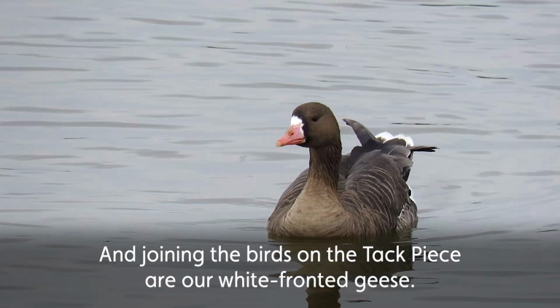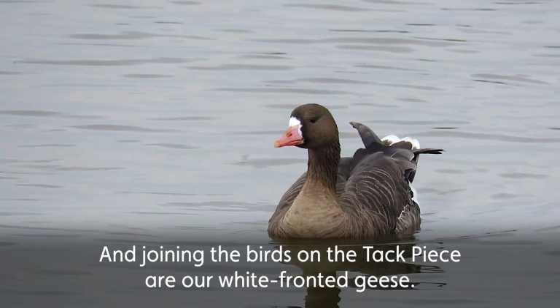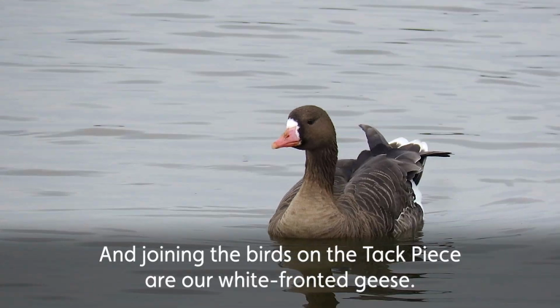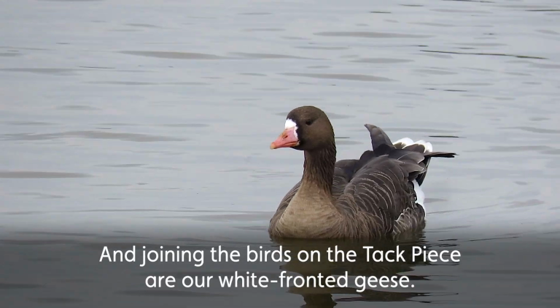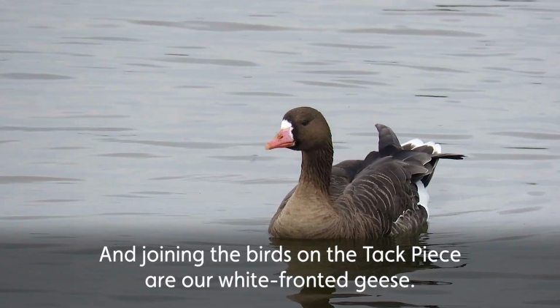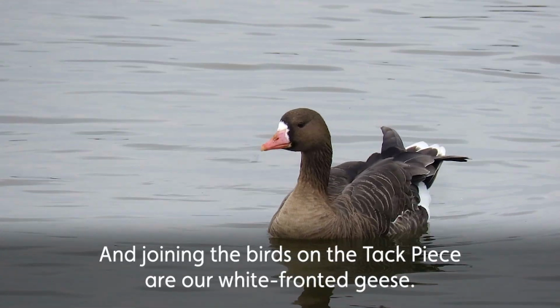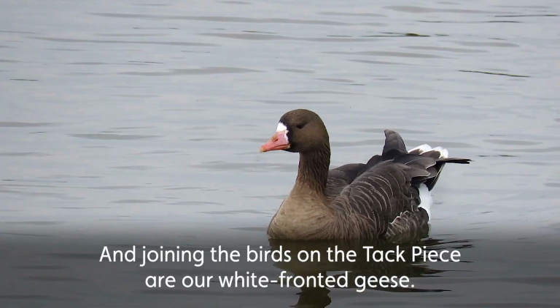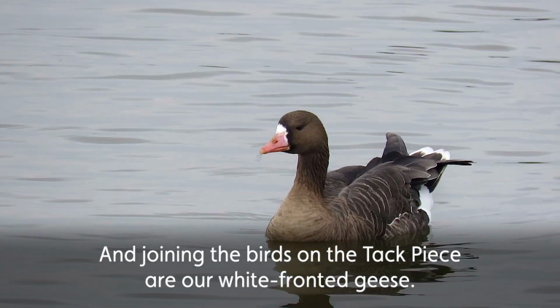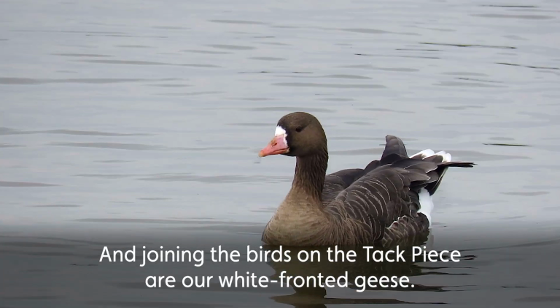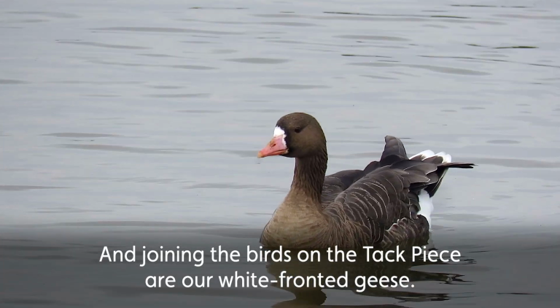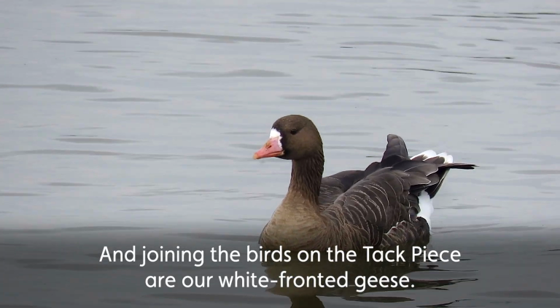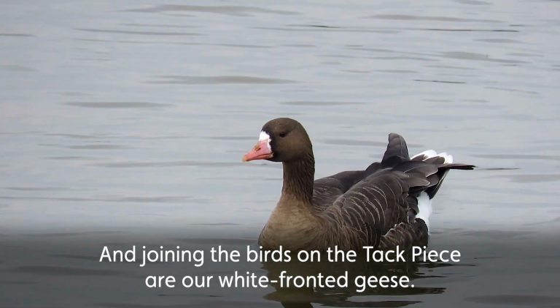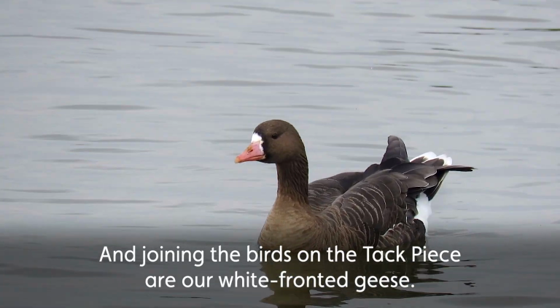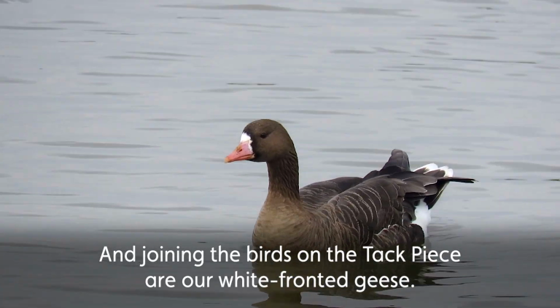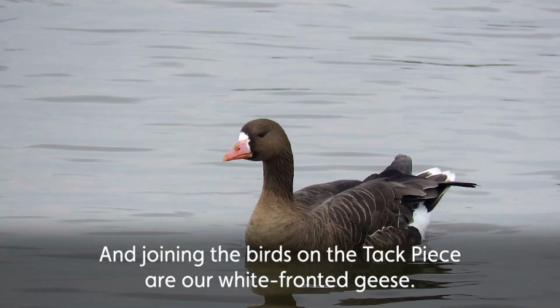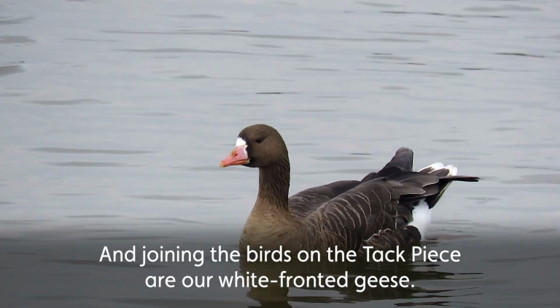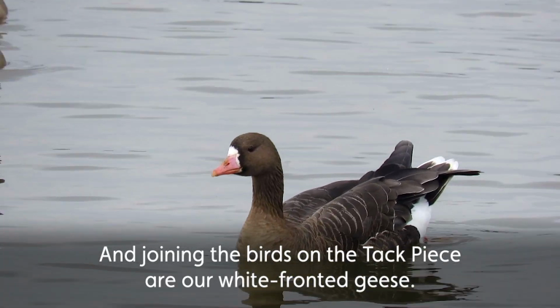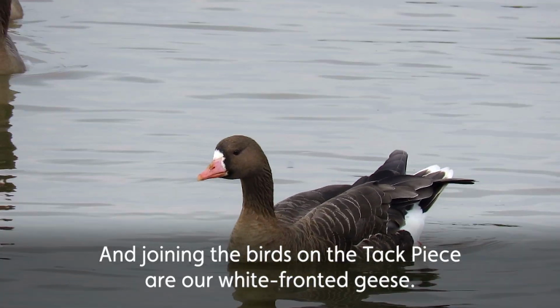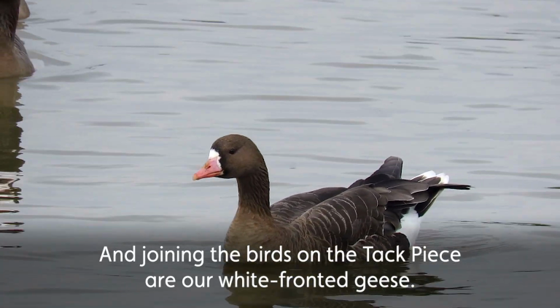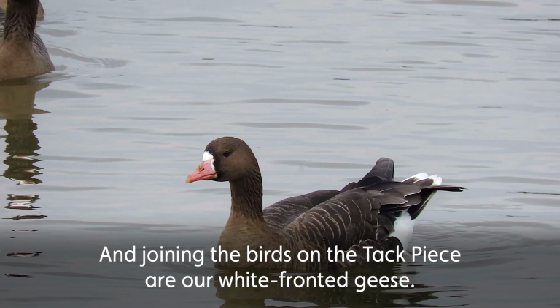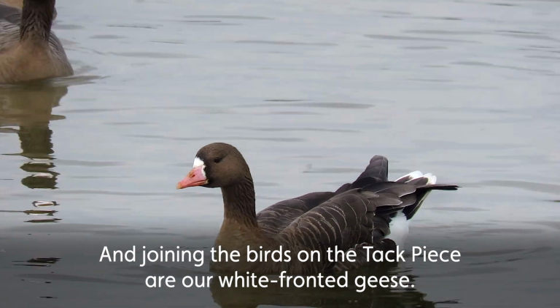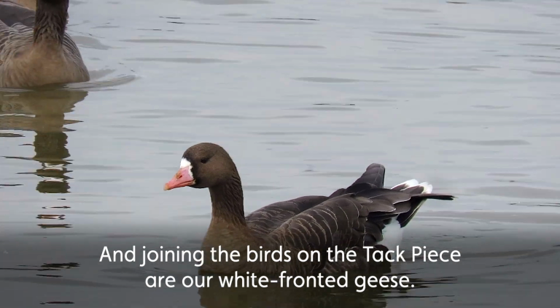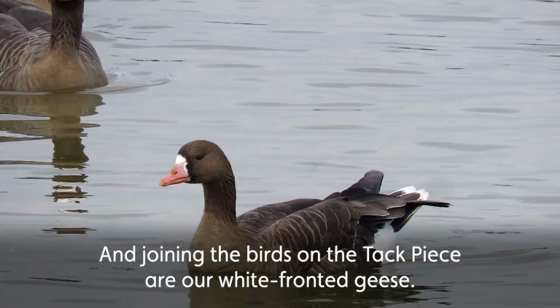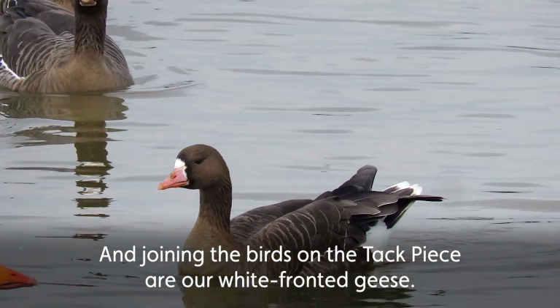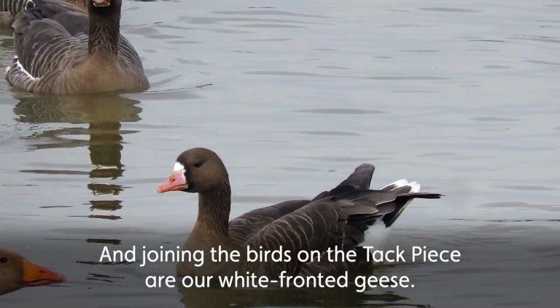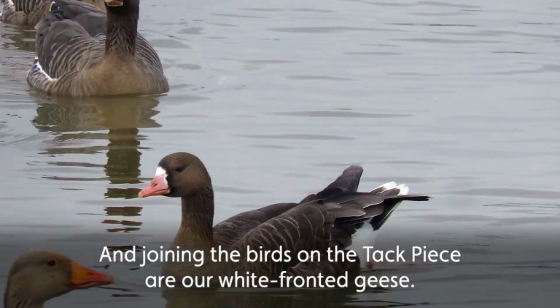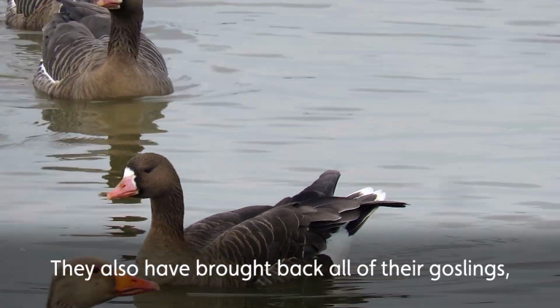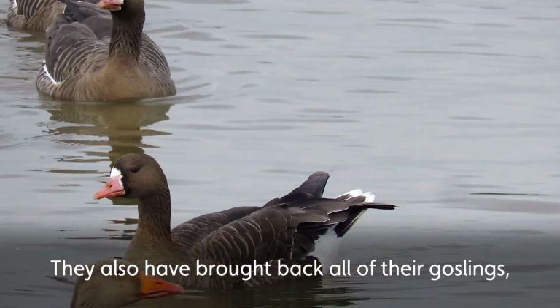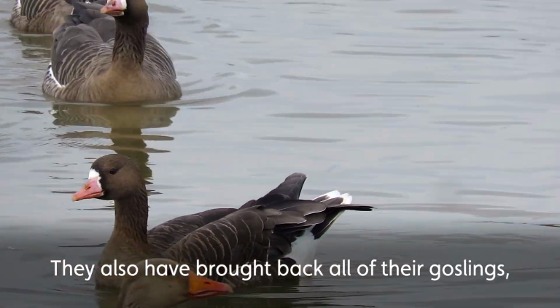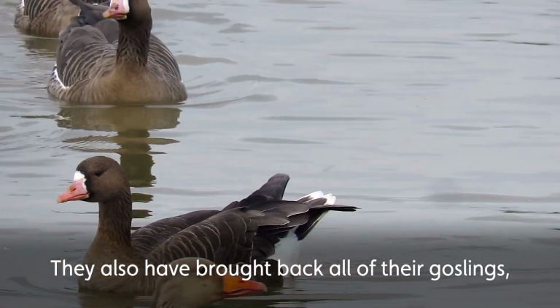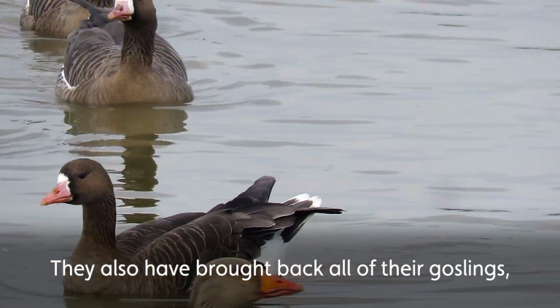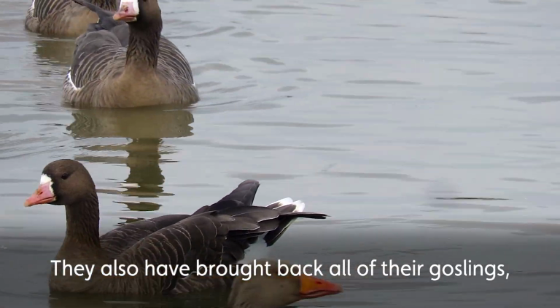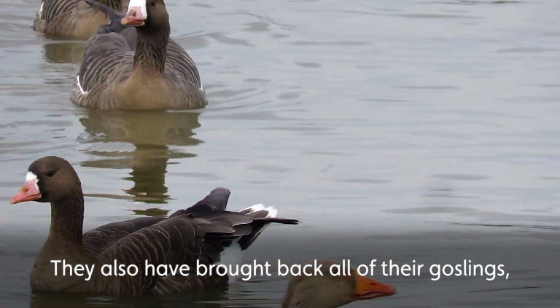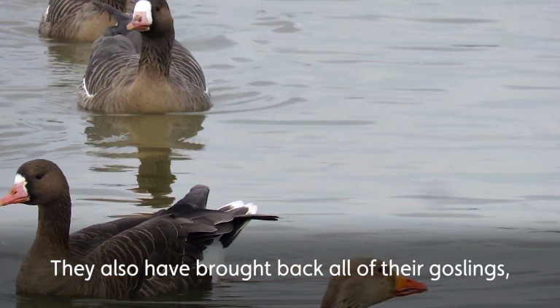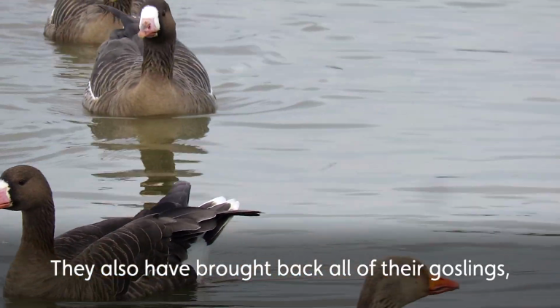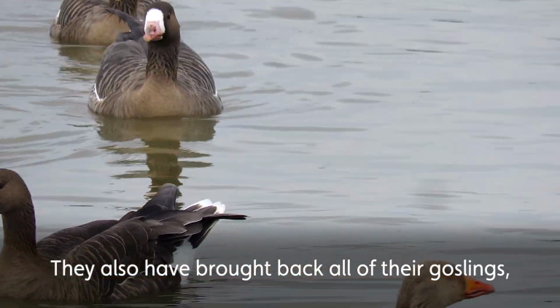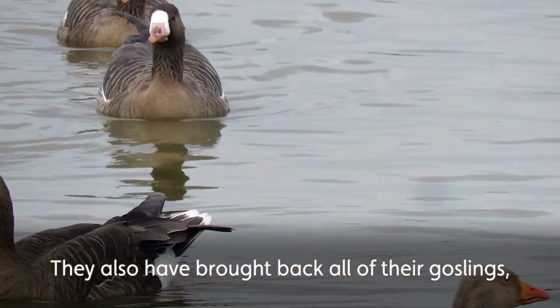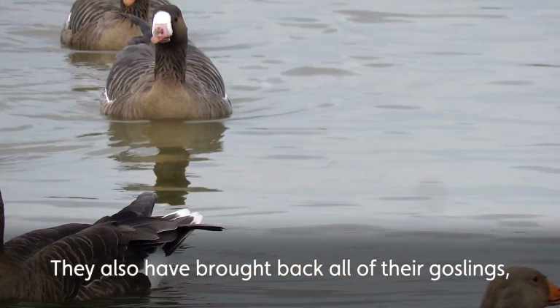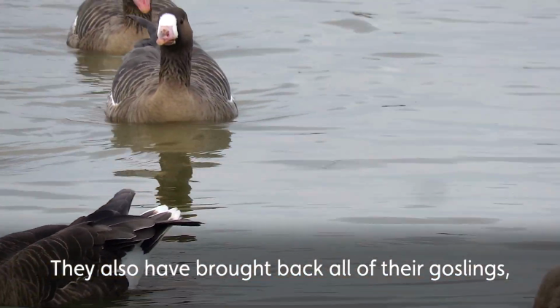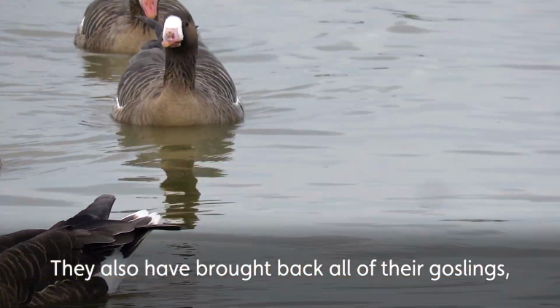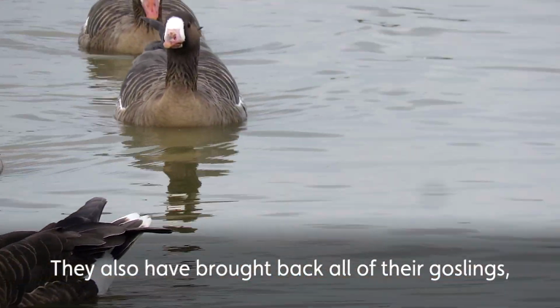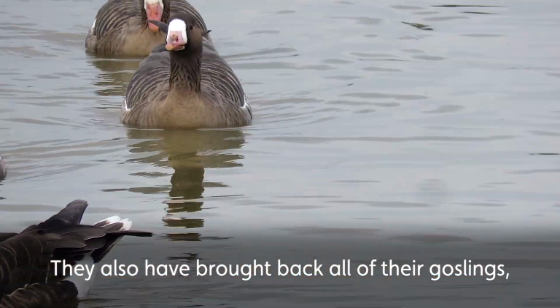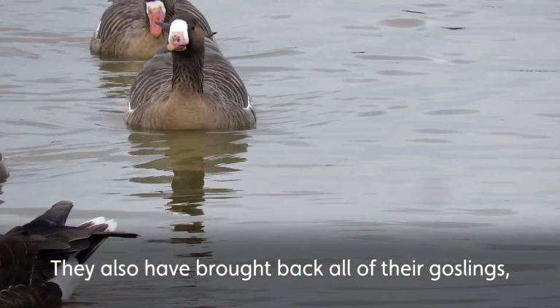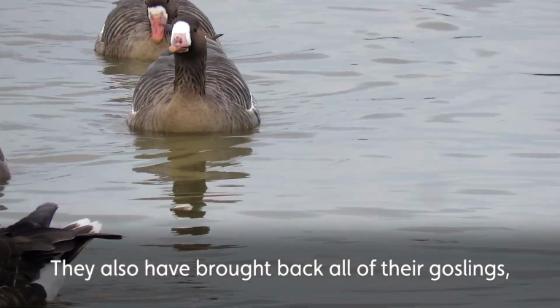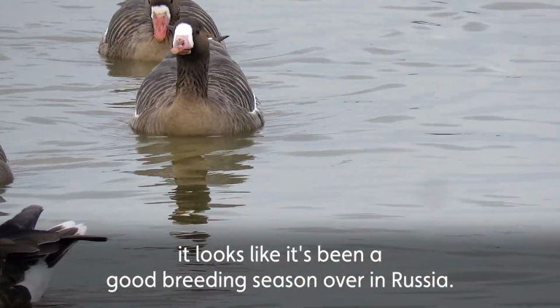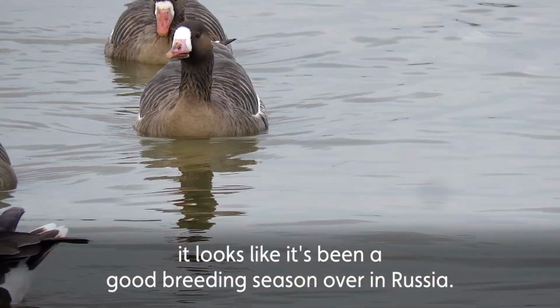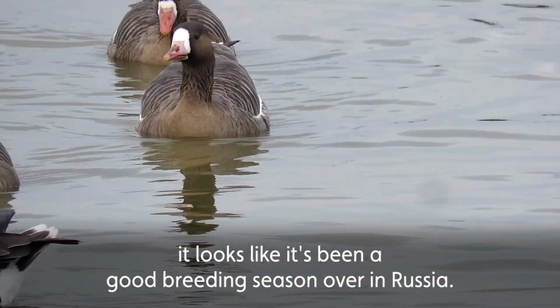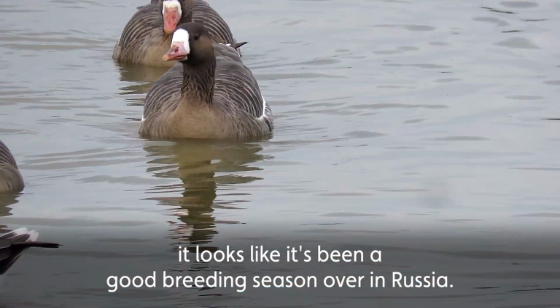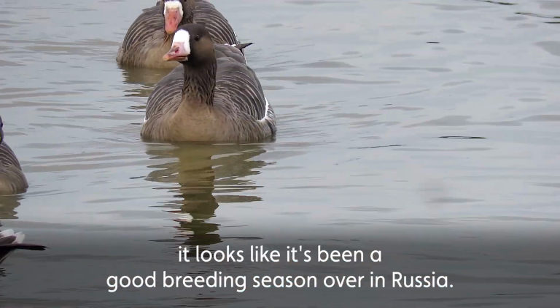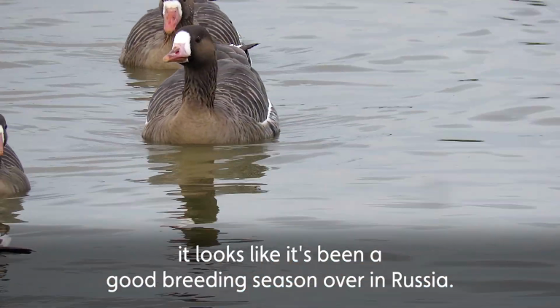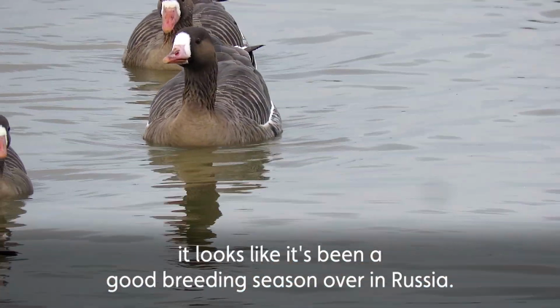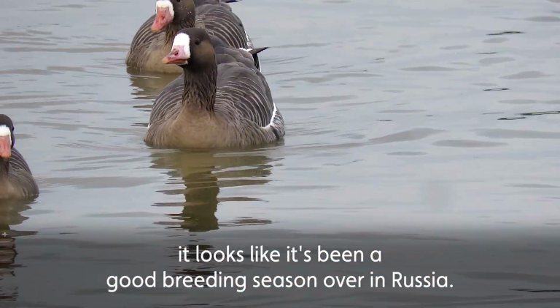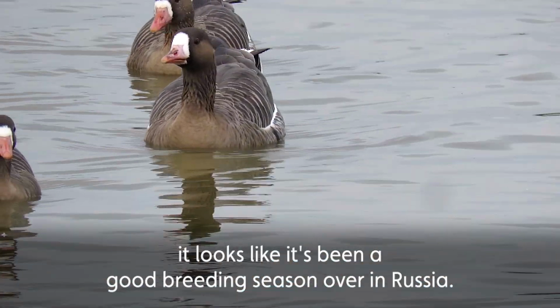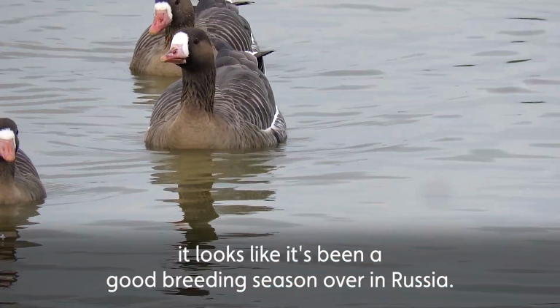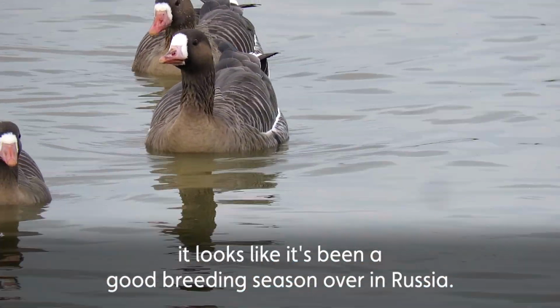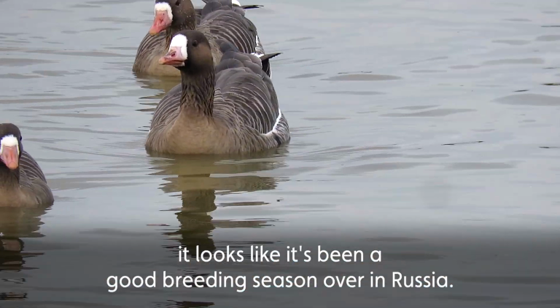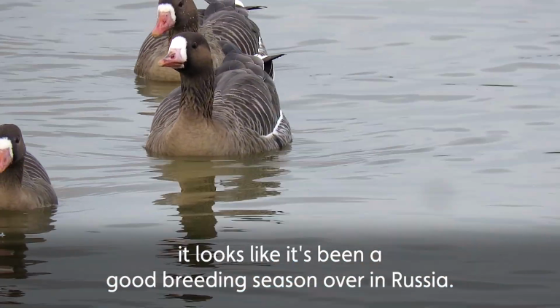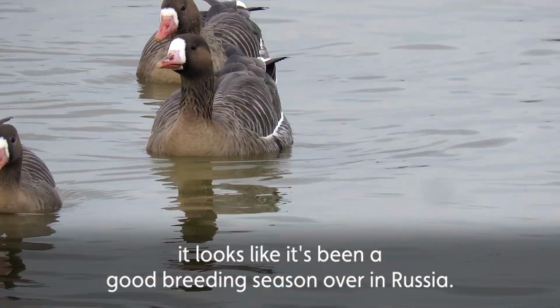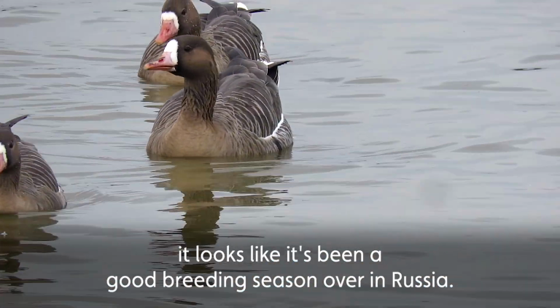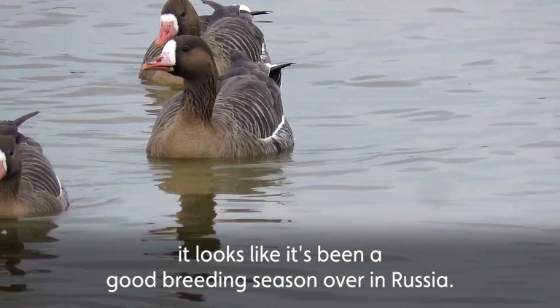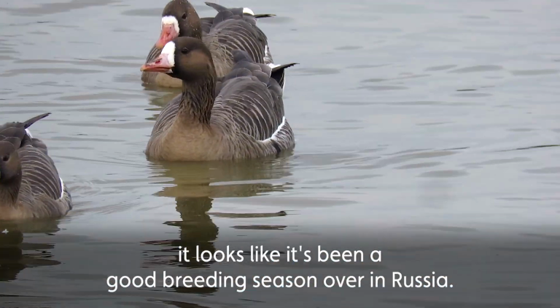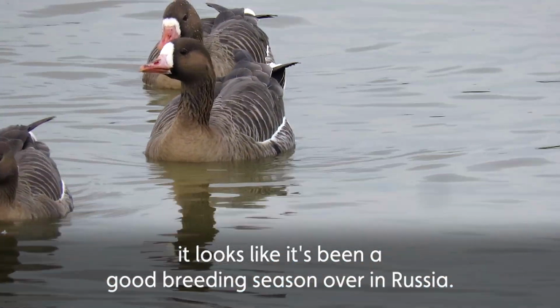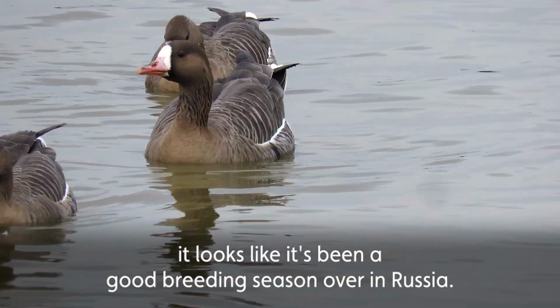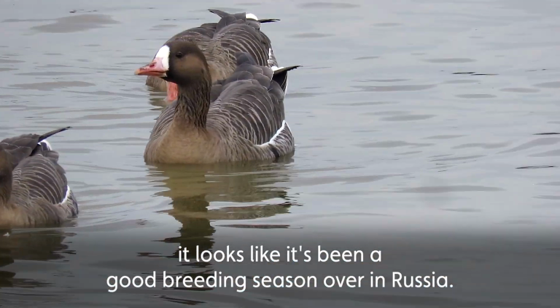And joining the birds on the tack piece are our white-fronted geese. They also have brought back lots of goslings — it looks like it's been a good breeding season over in Russia.